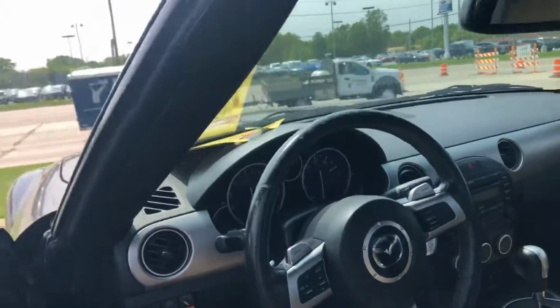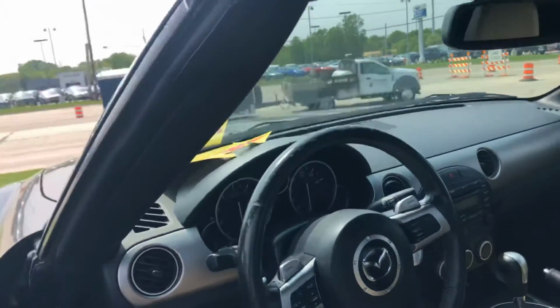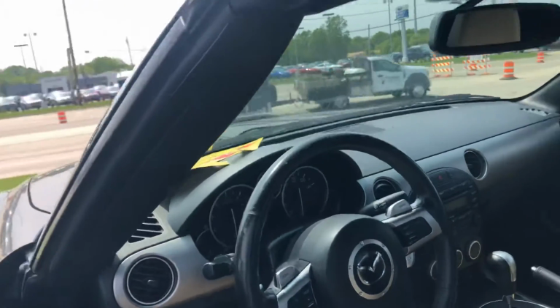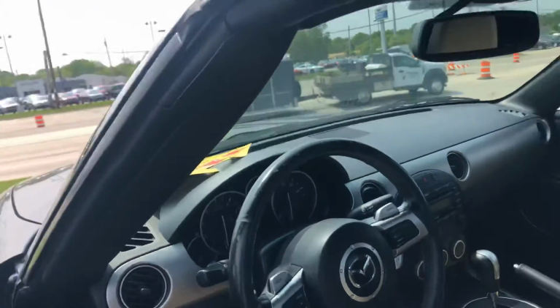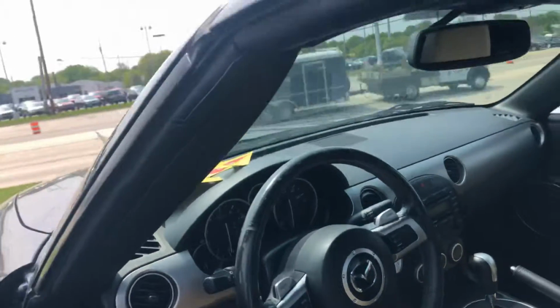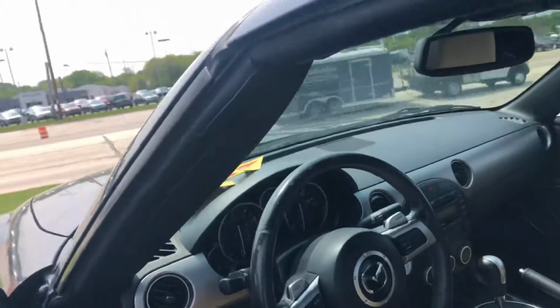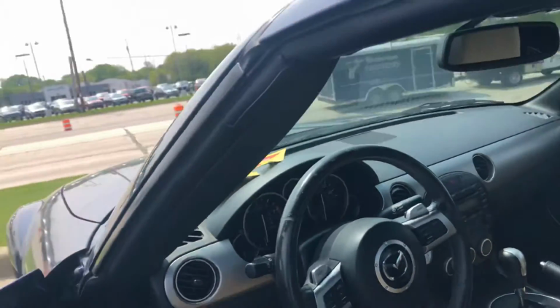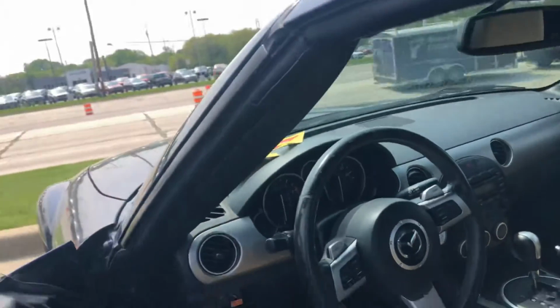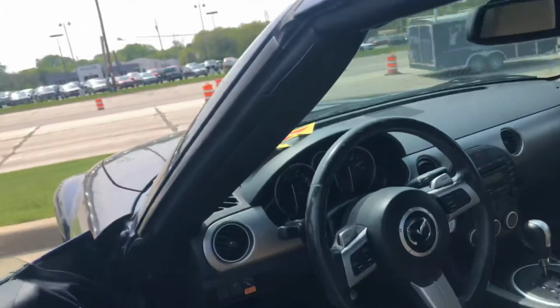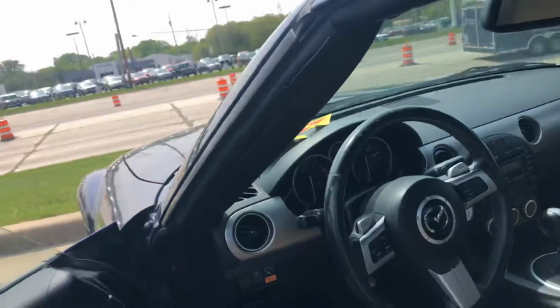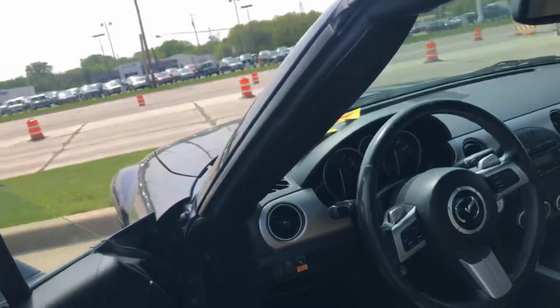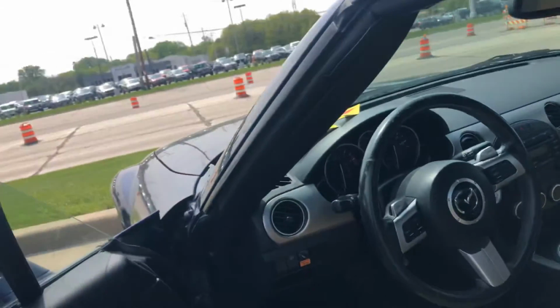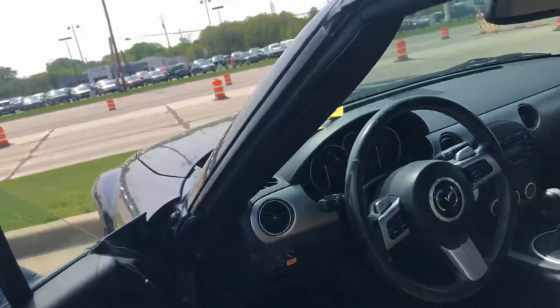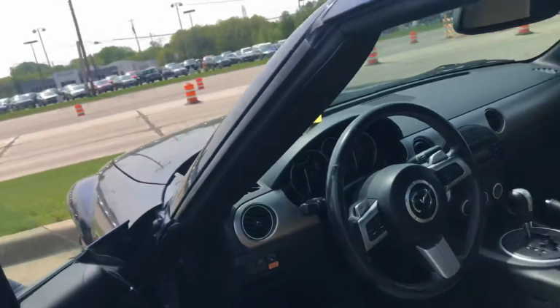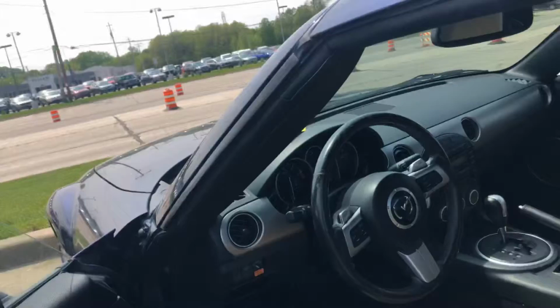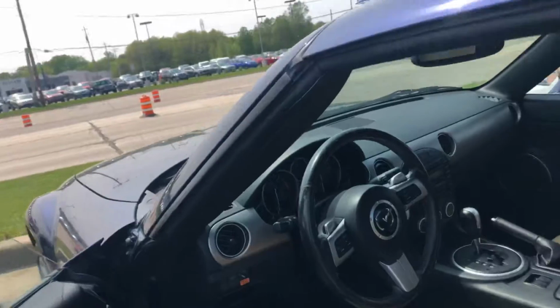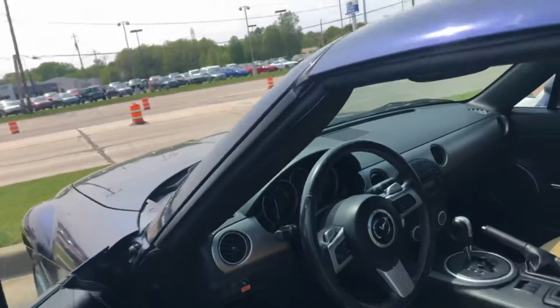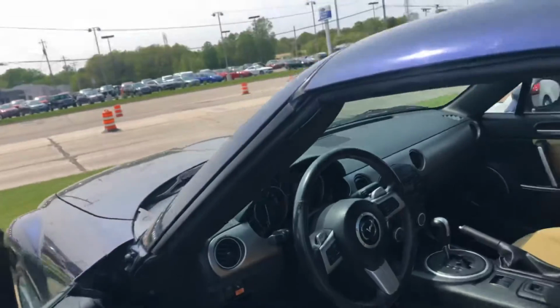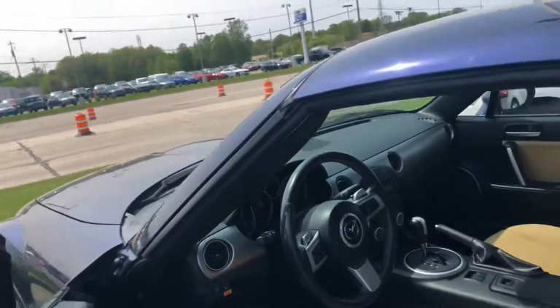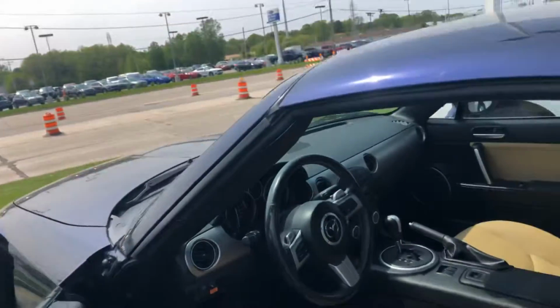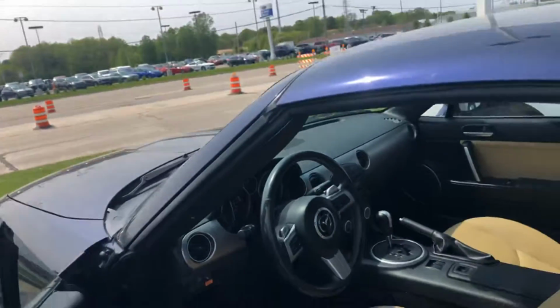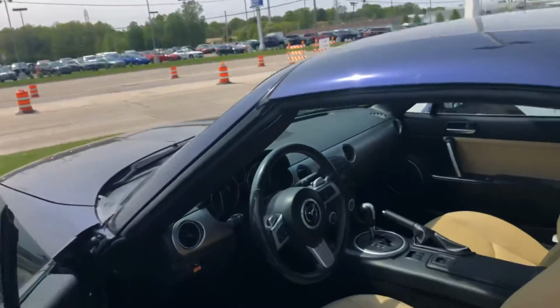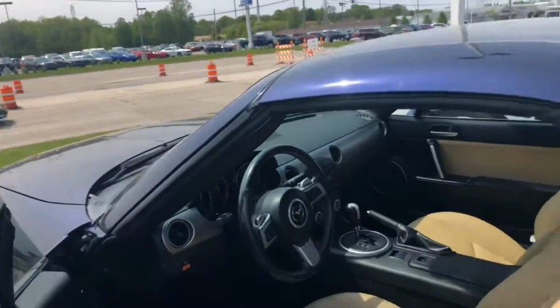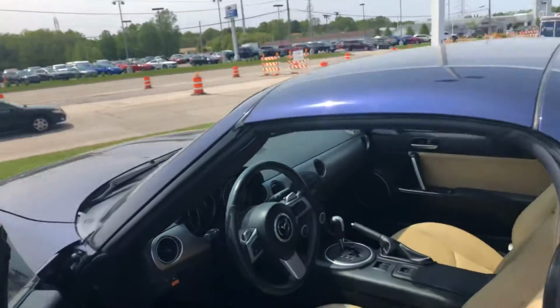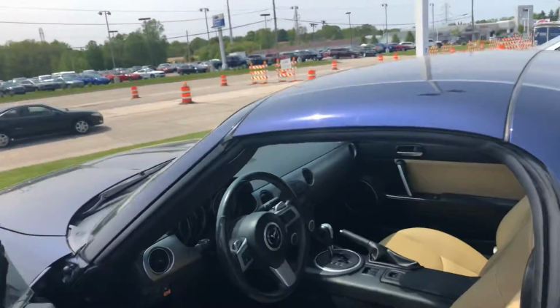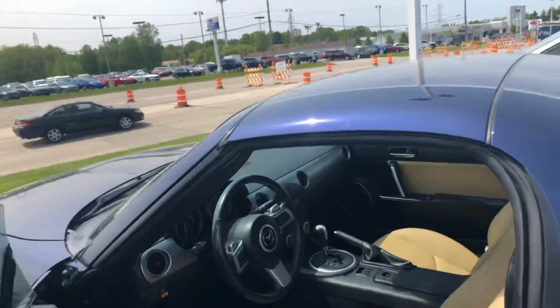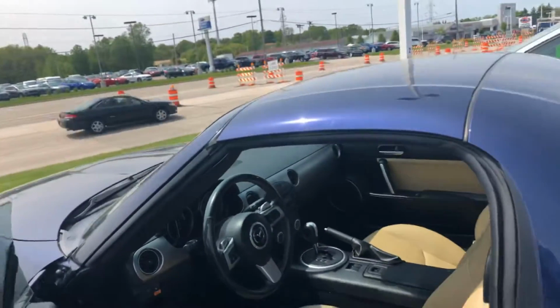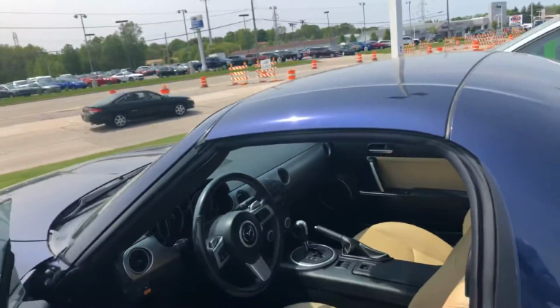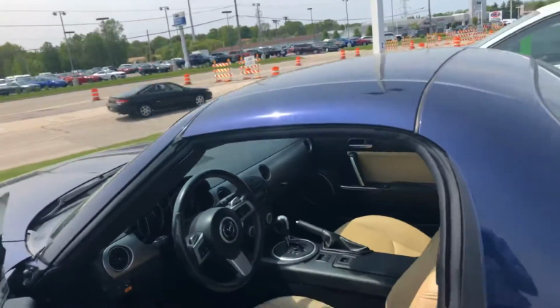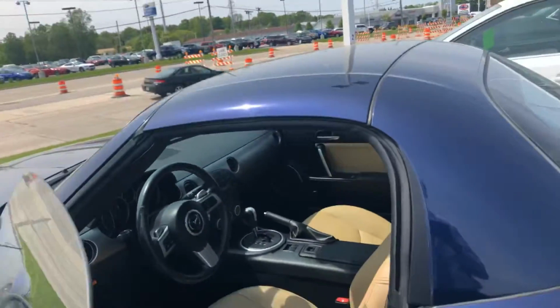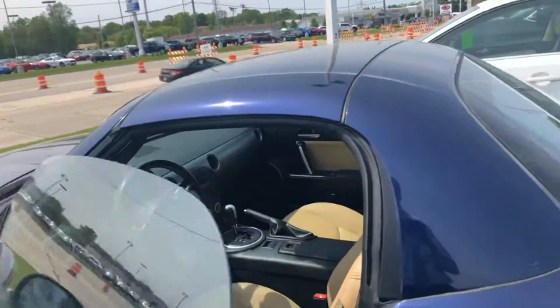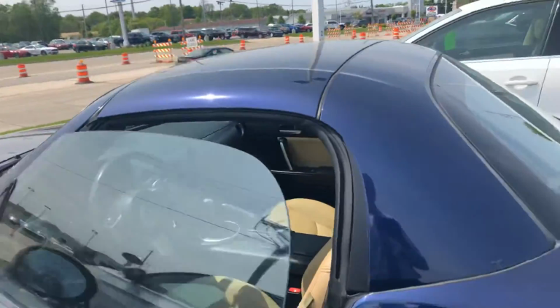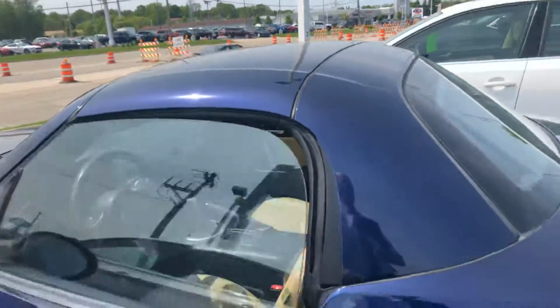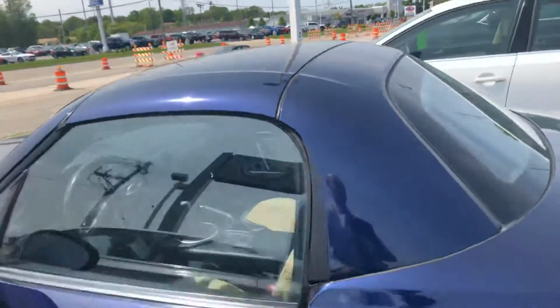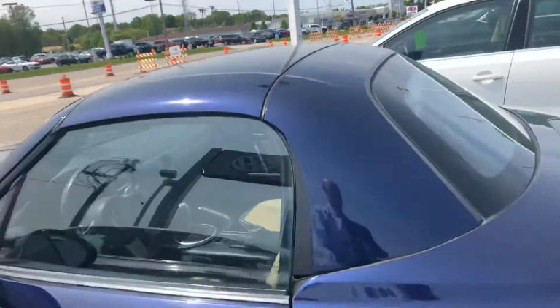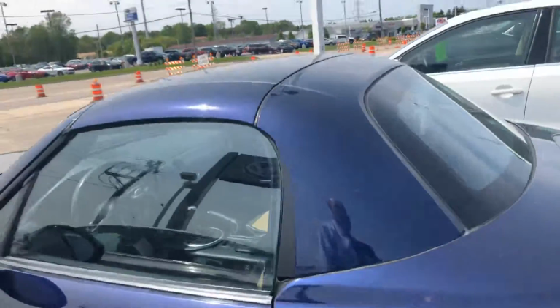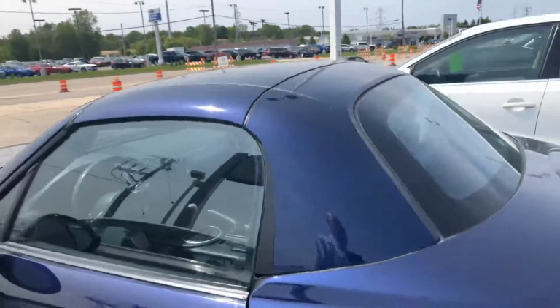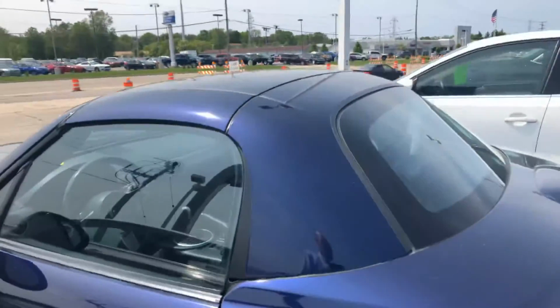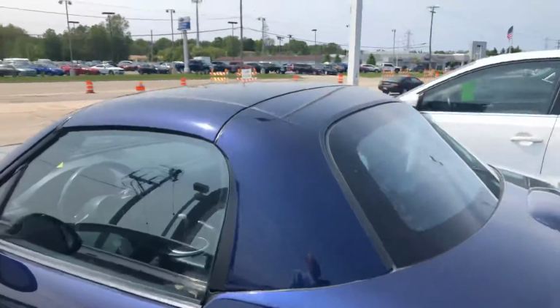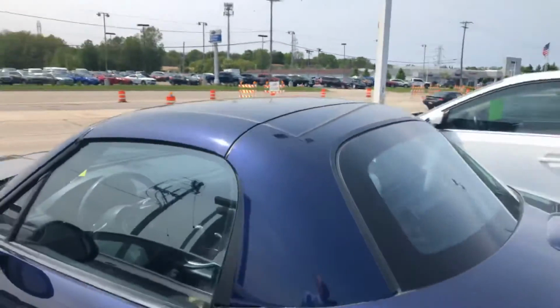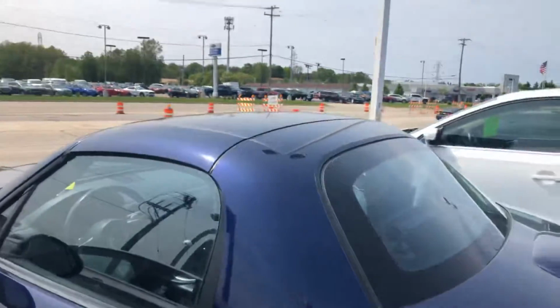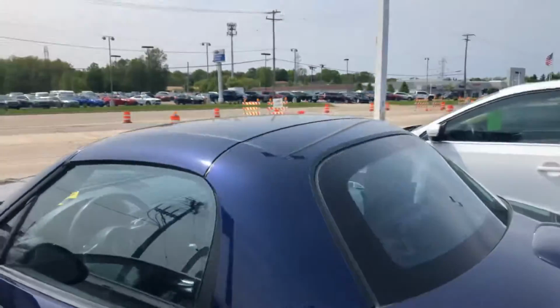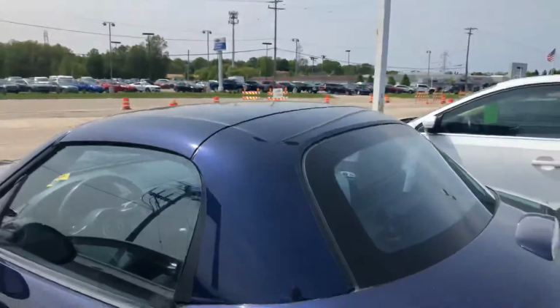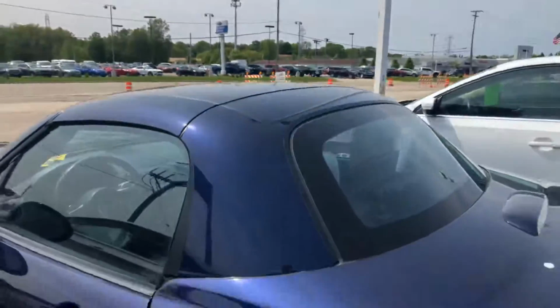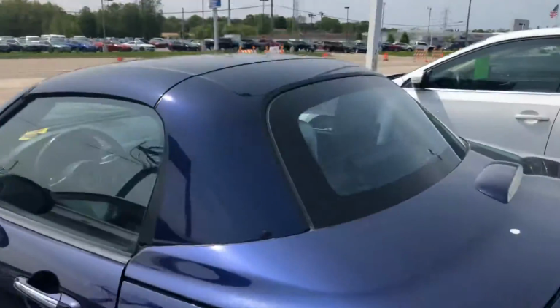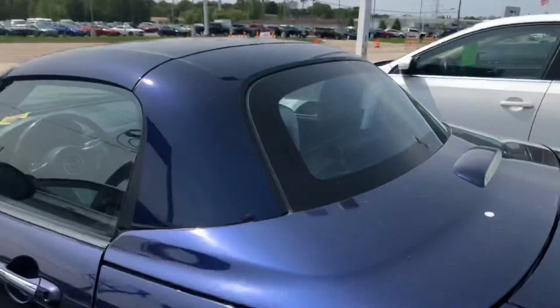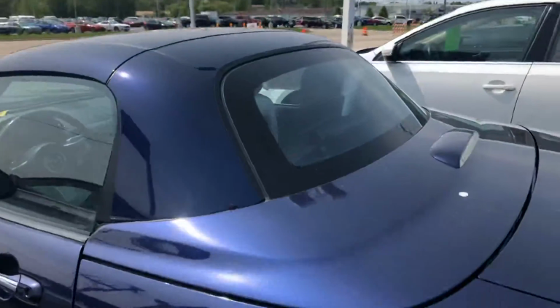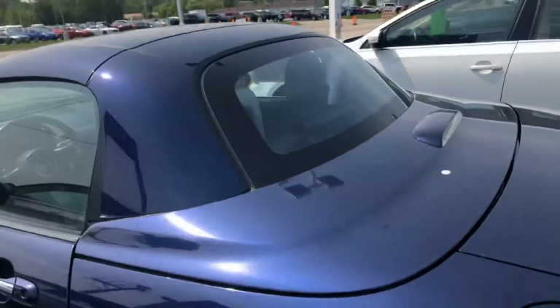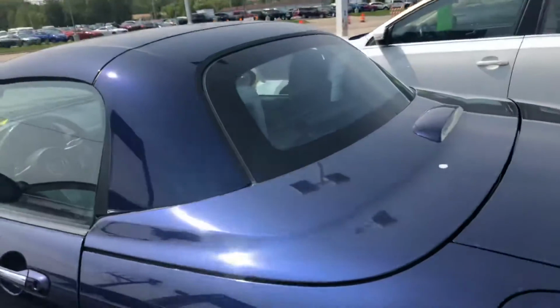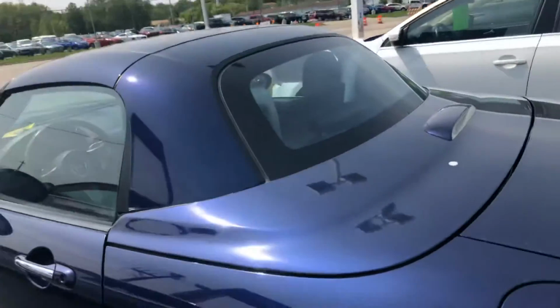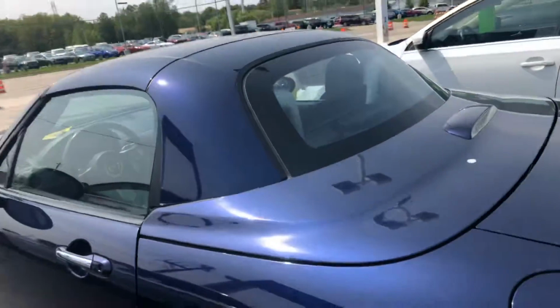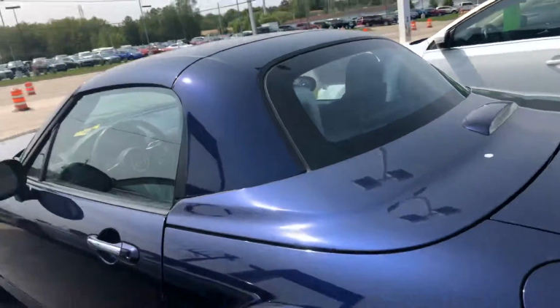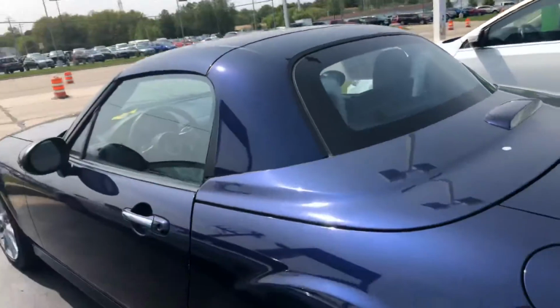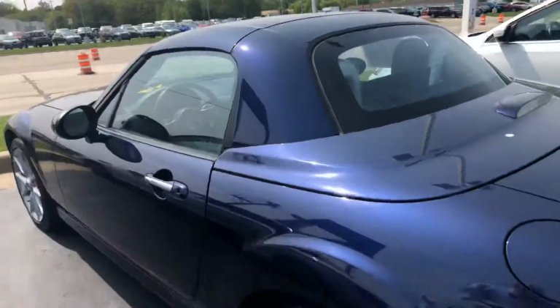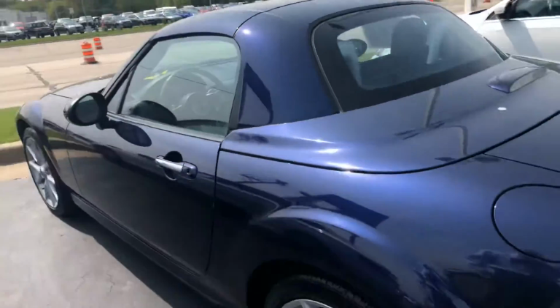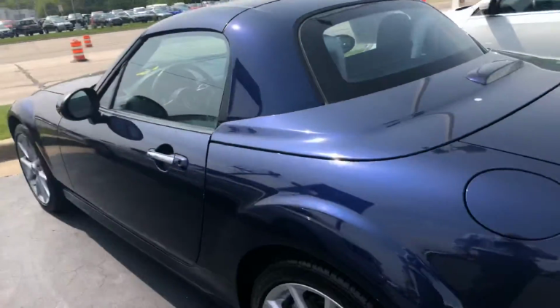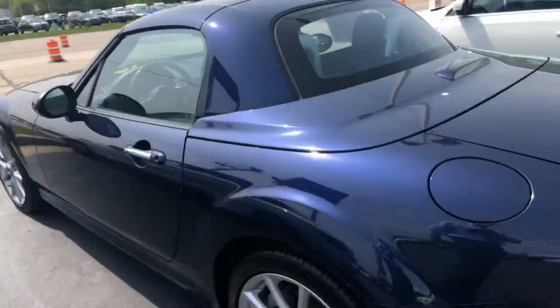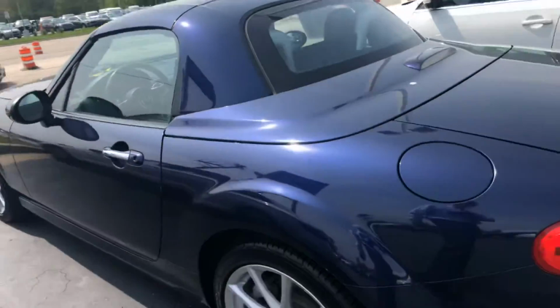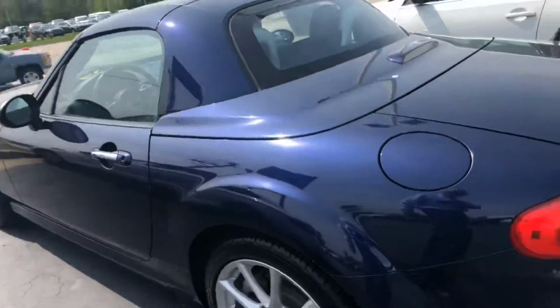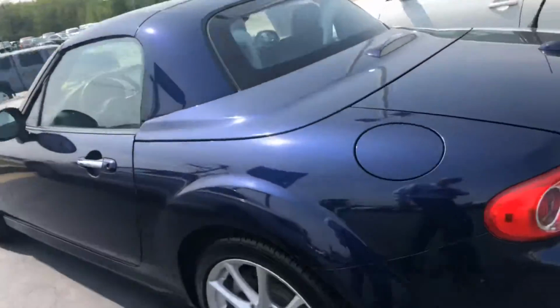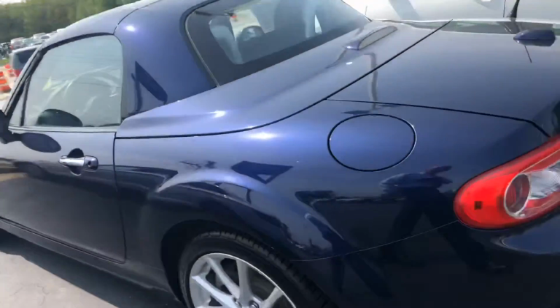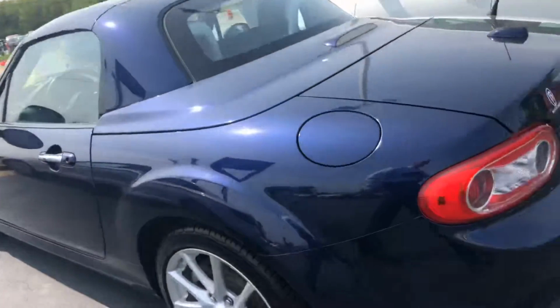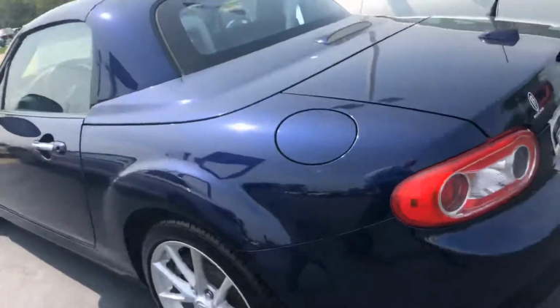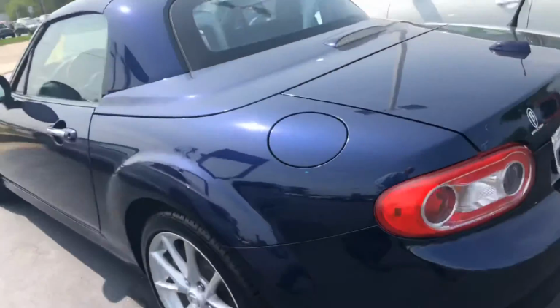It's a convertible hard top with a rear defroster, so actually a good year-round car.